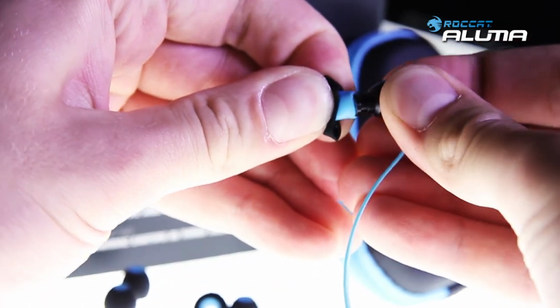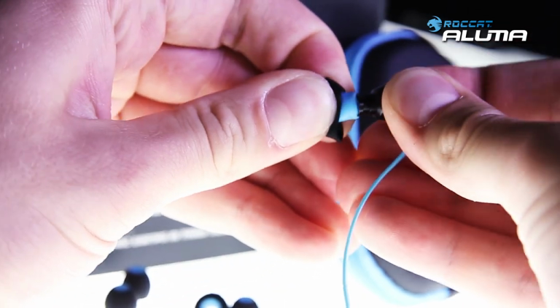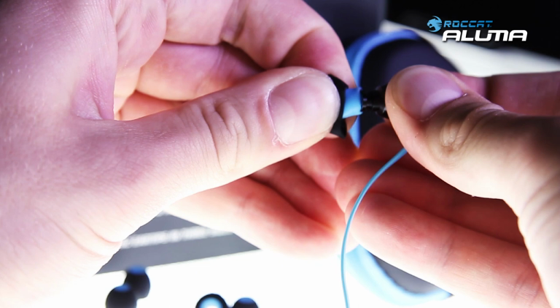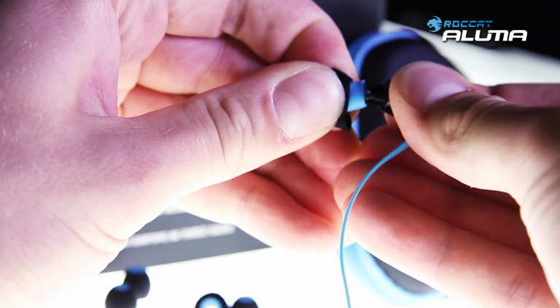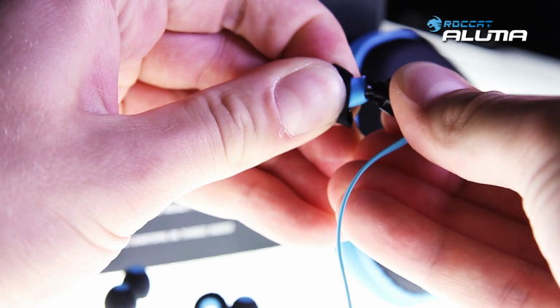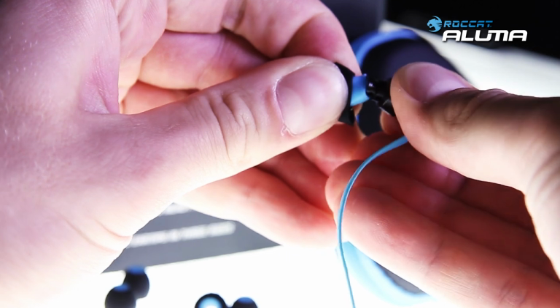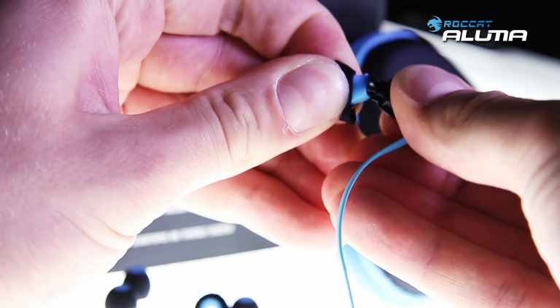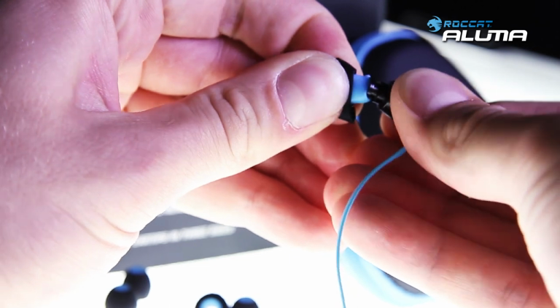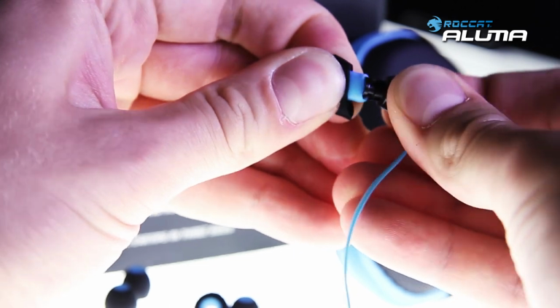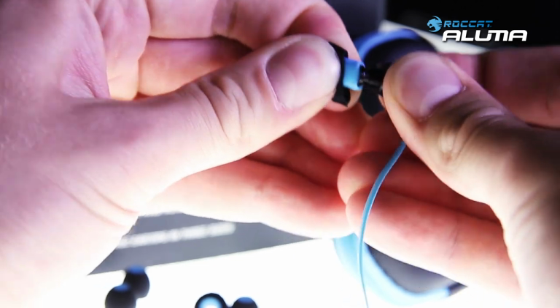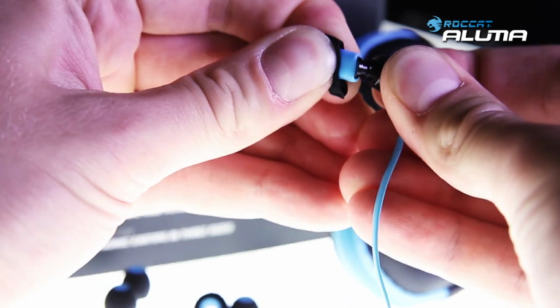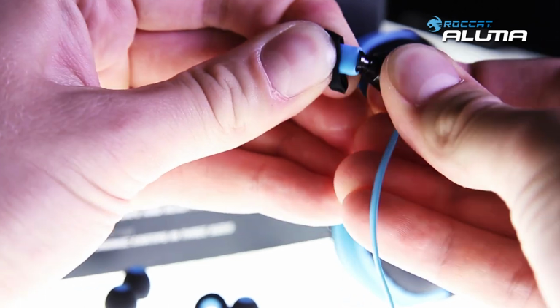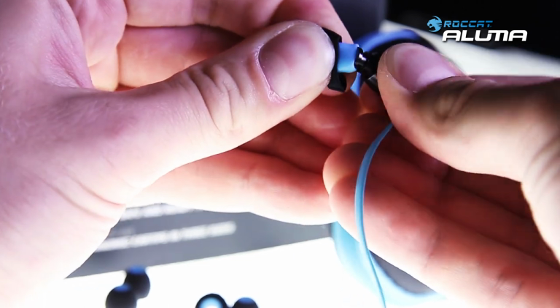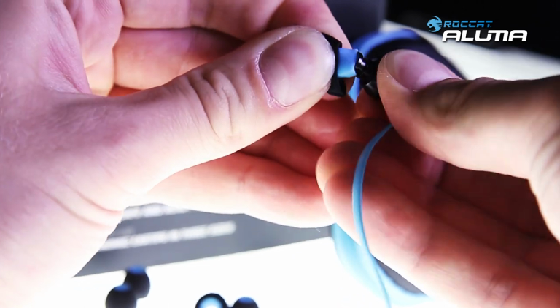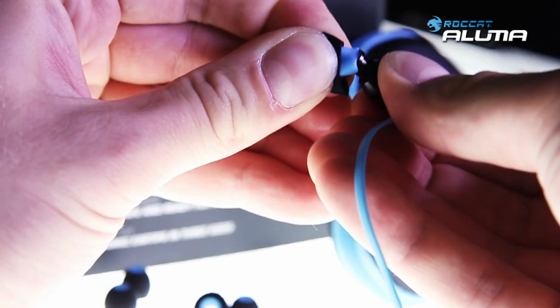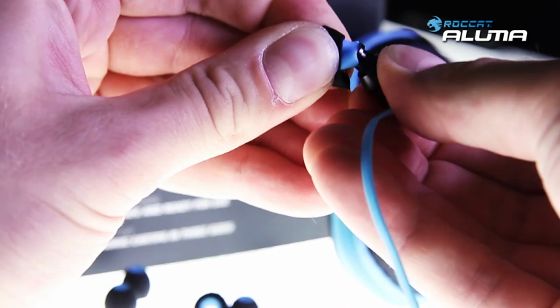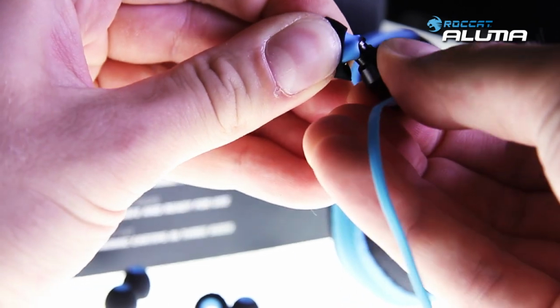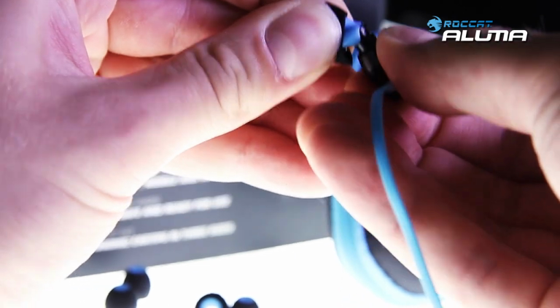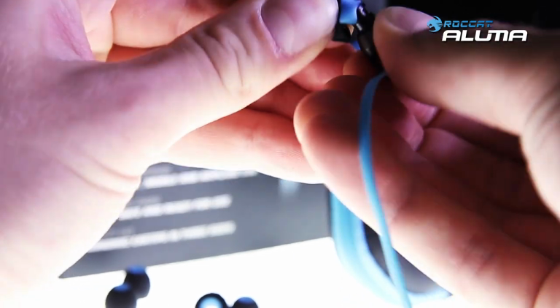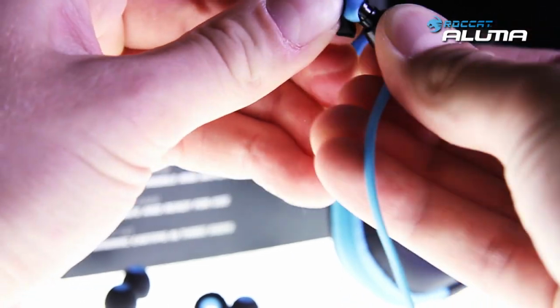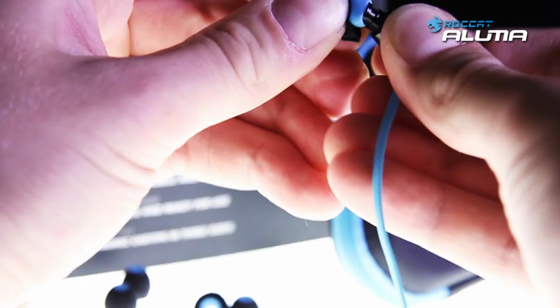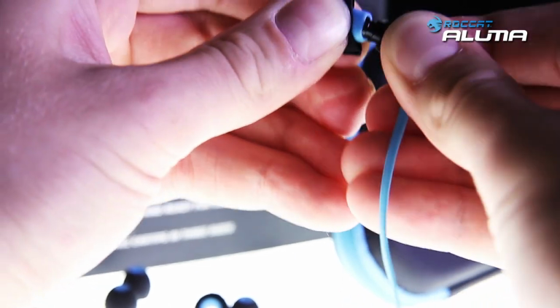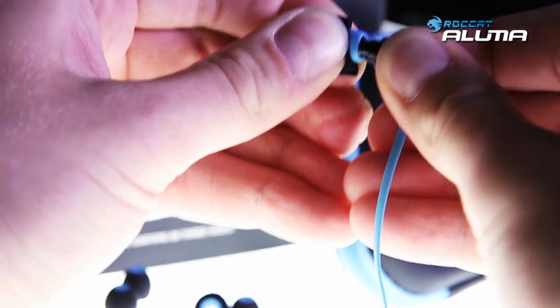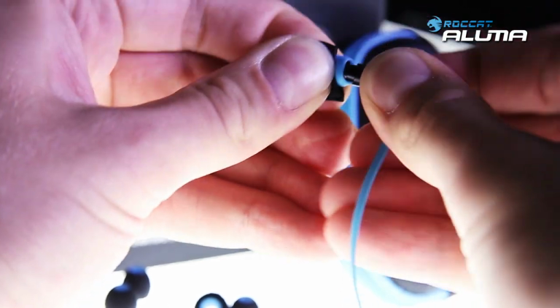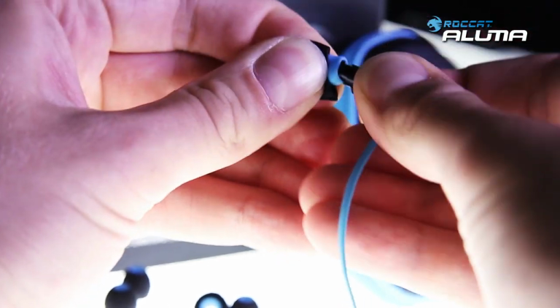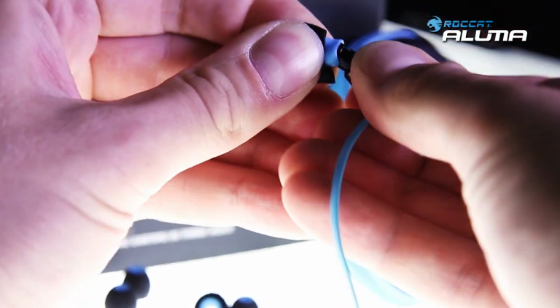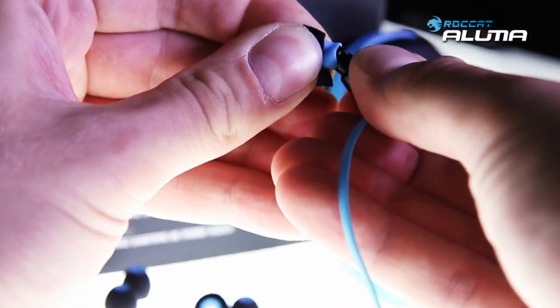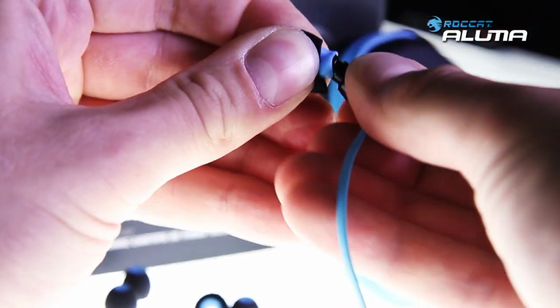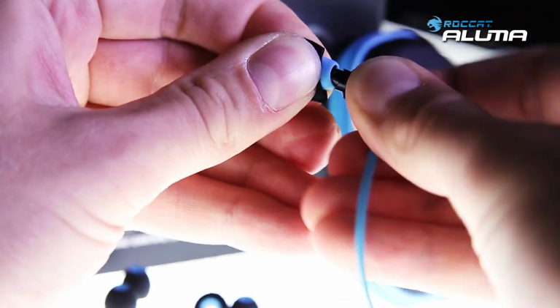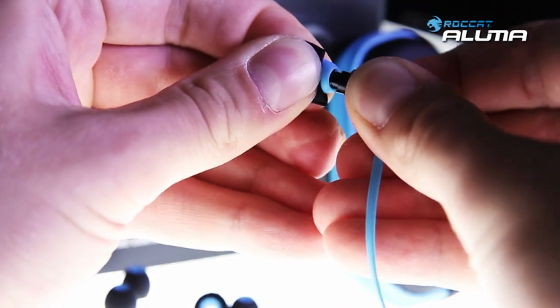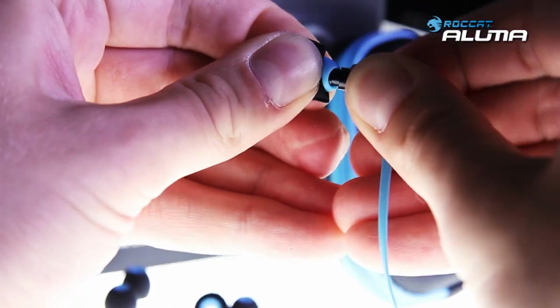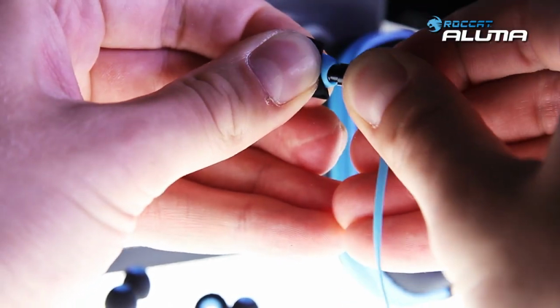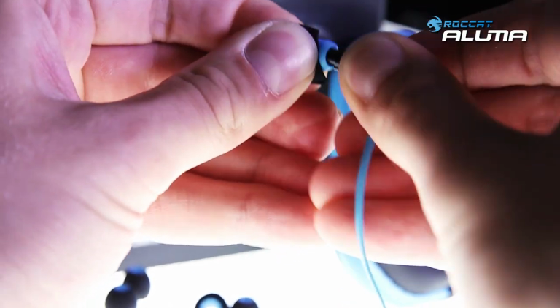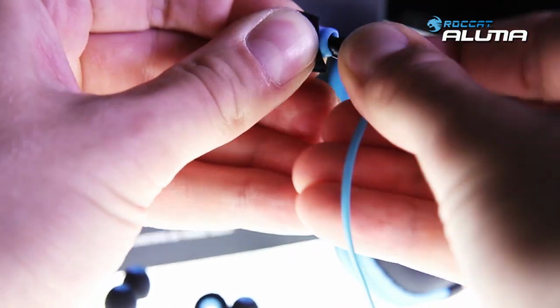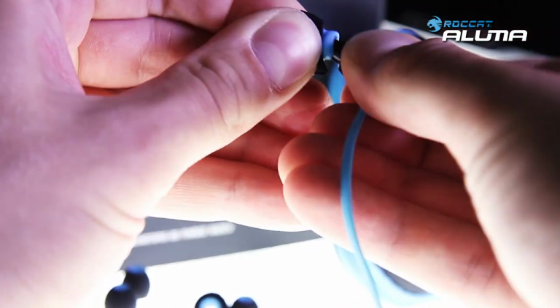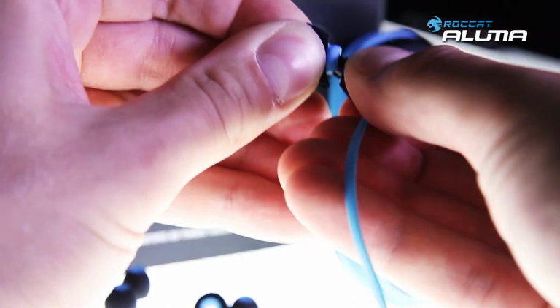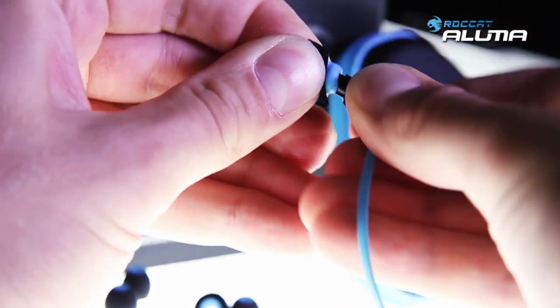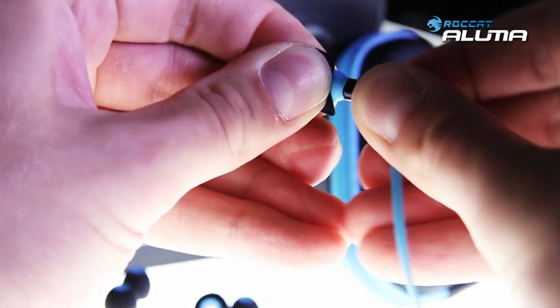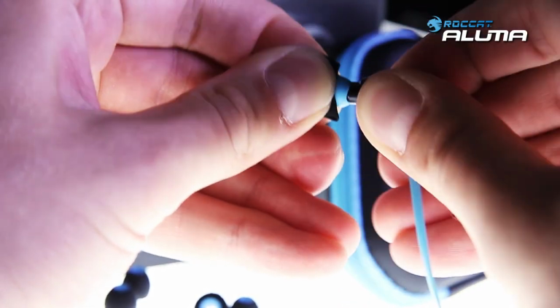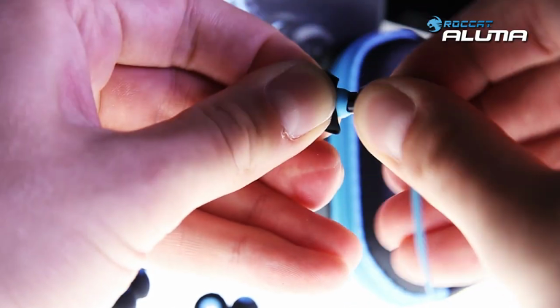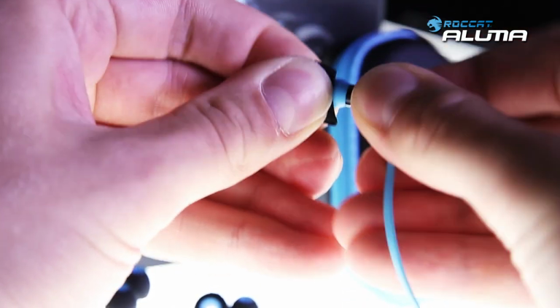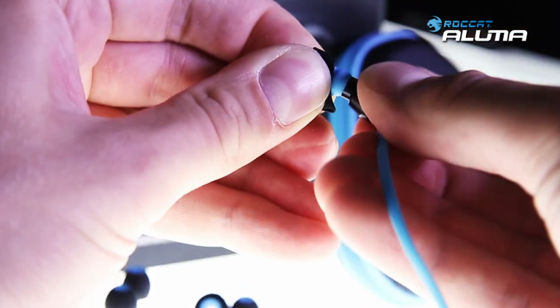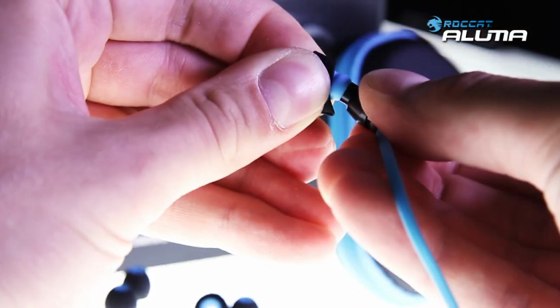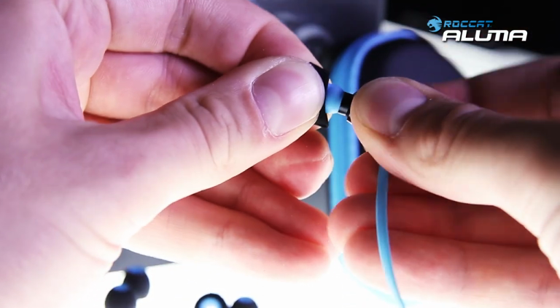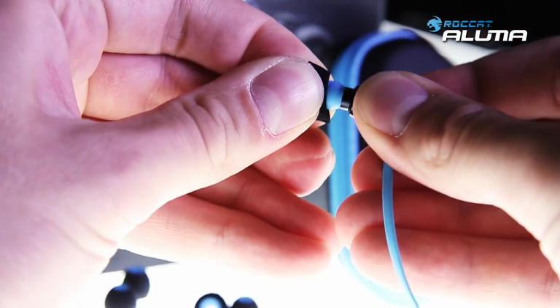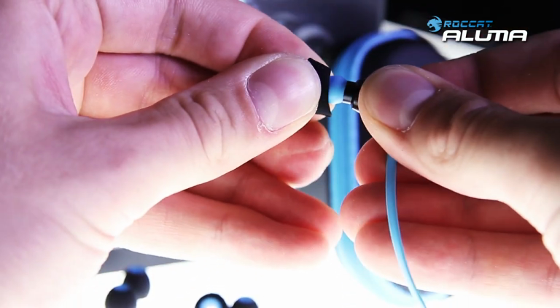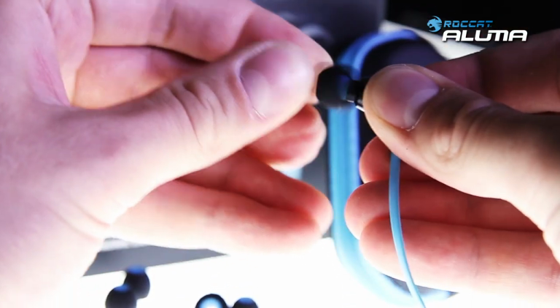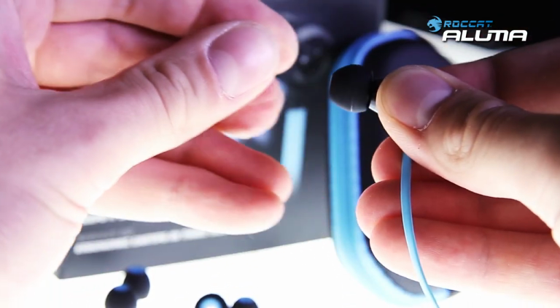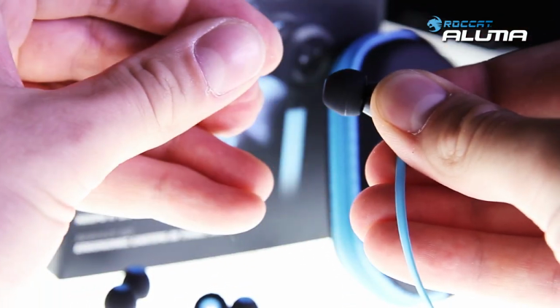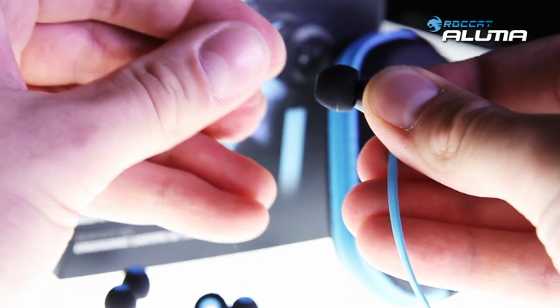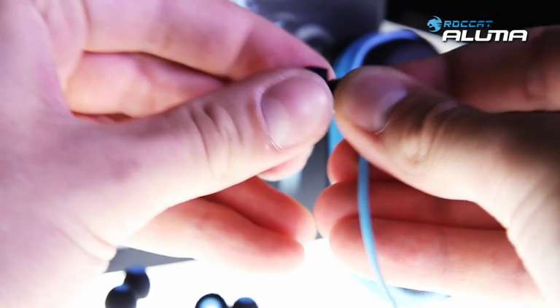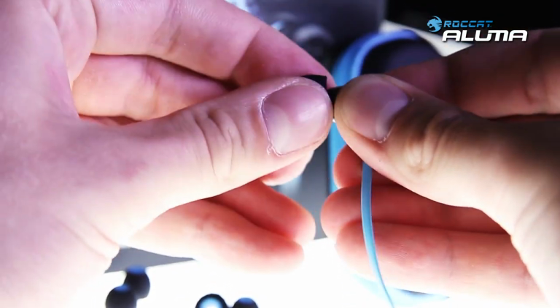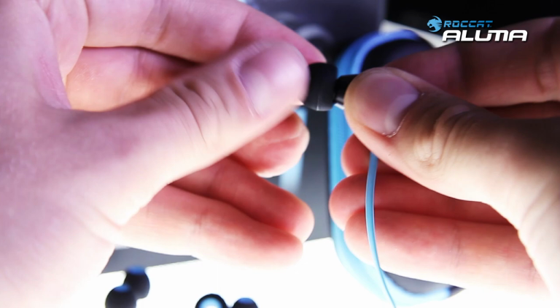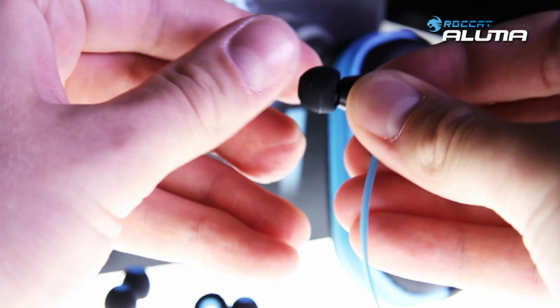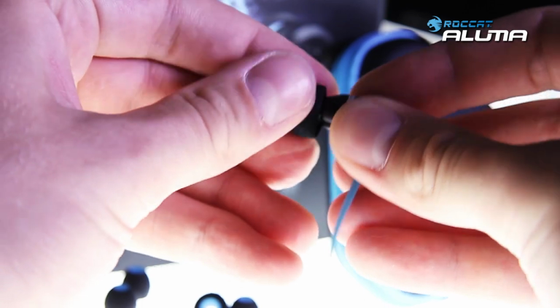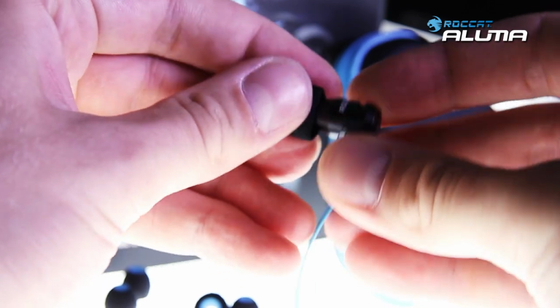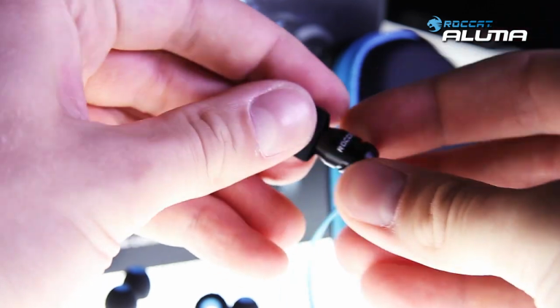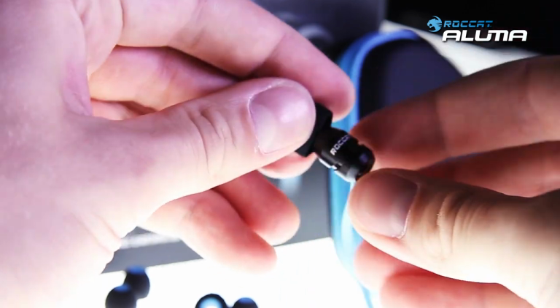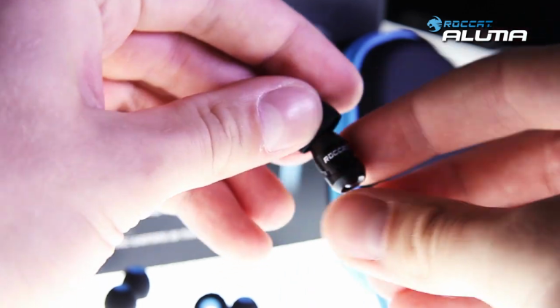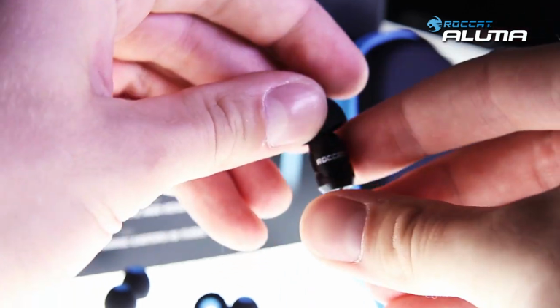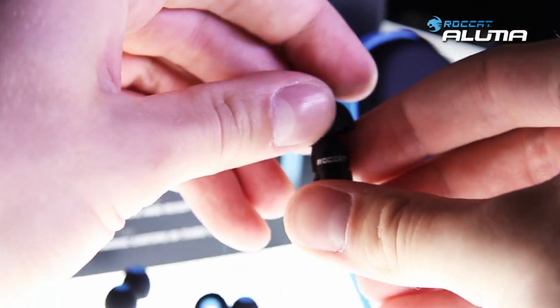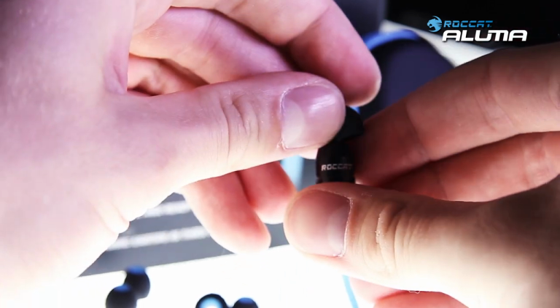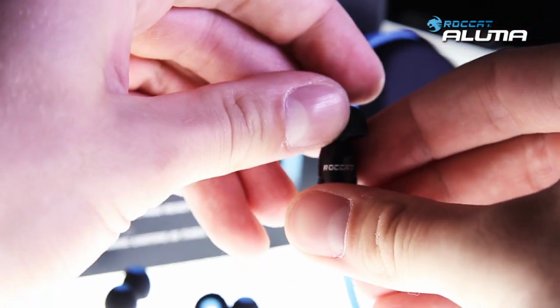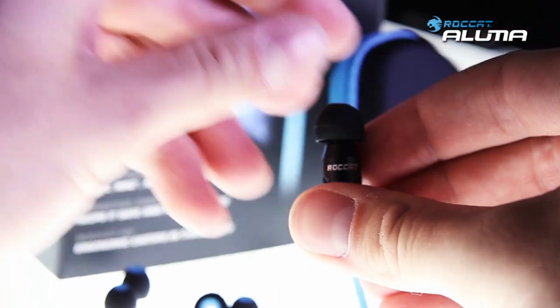Make sure to fully attach the rubber plugs to the headset before use. Have fun with your new Rocket Aluma.